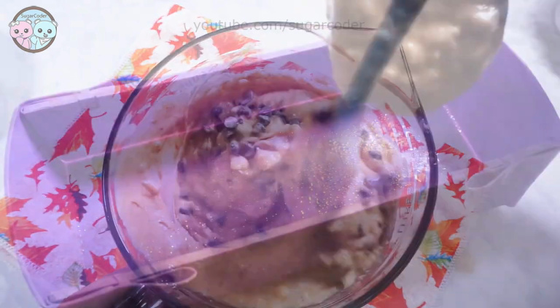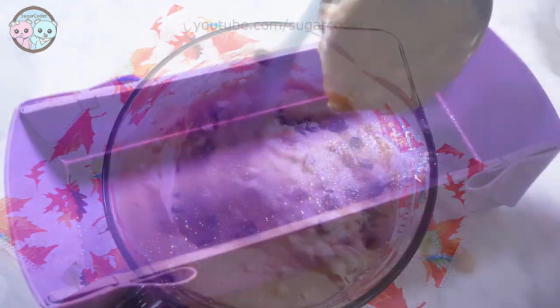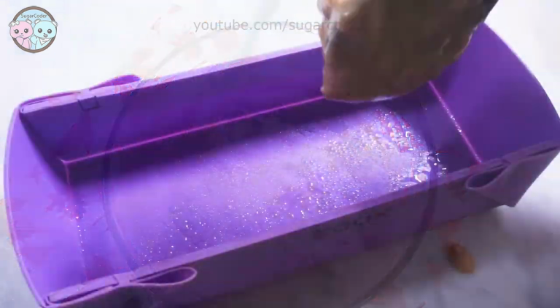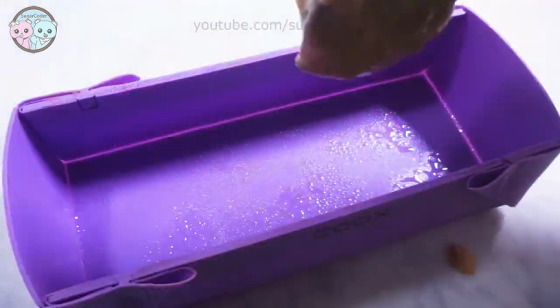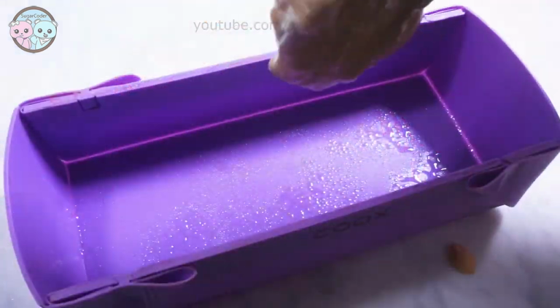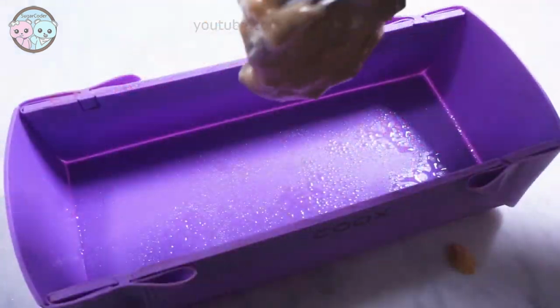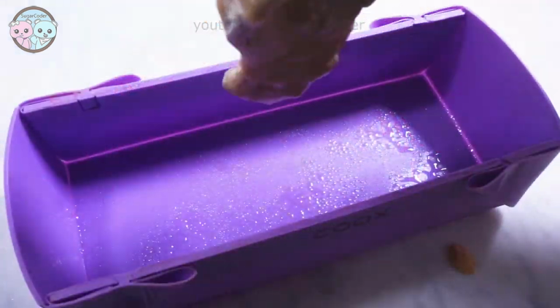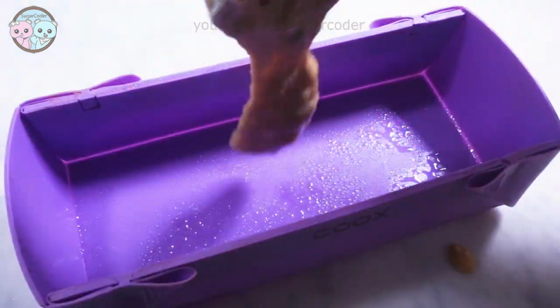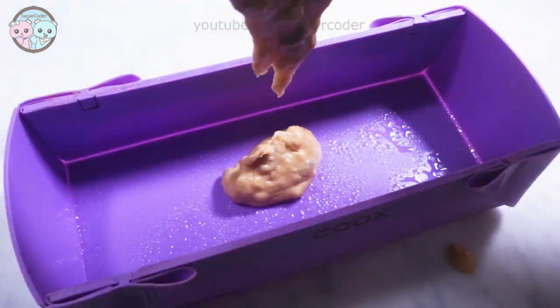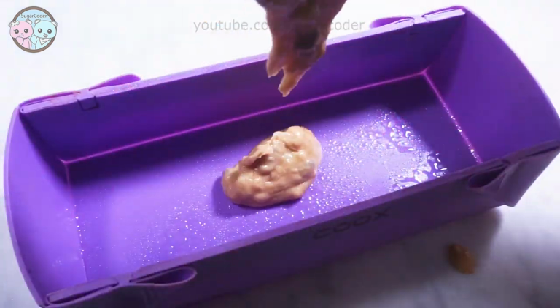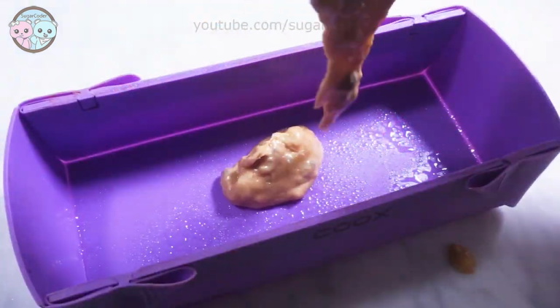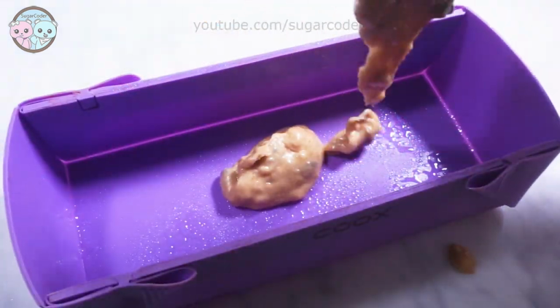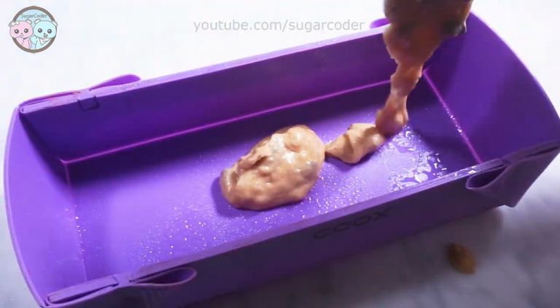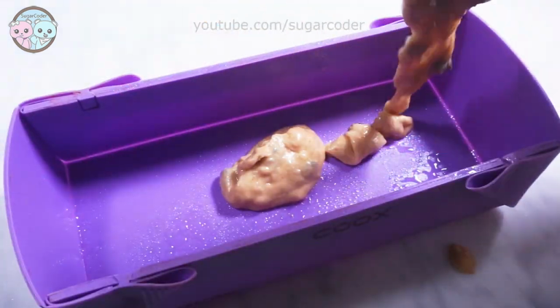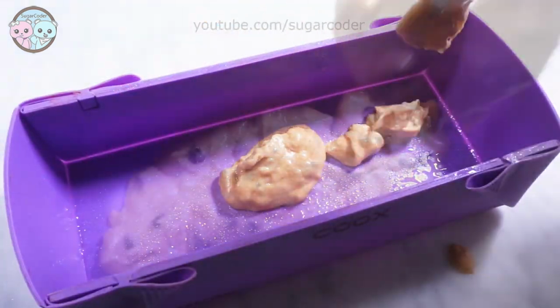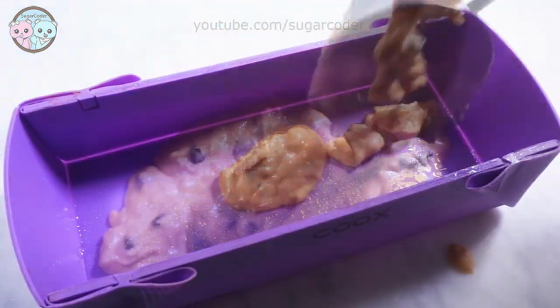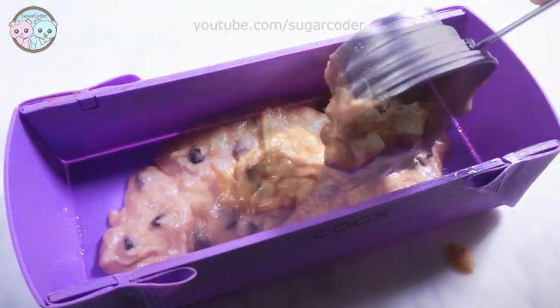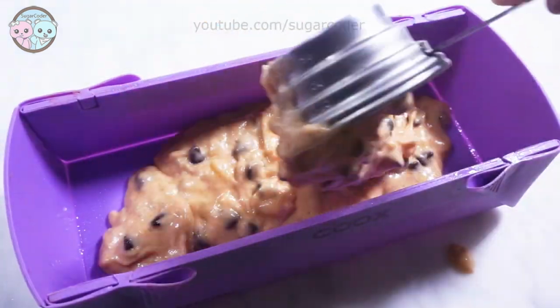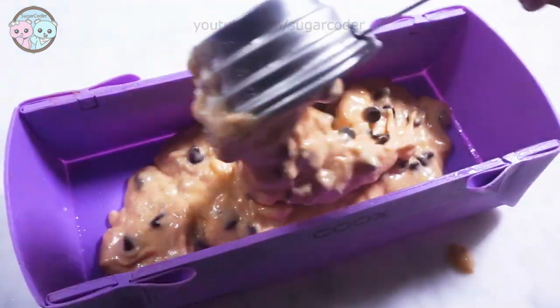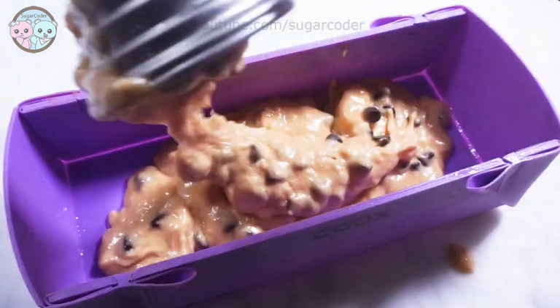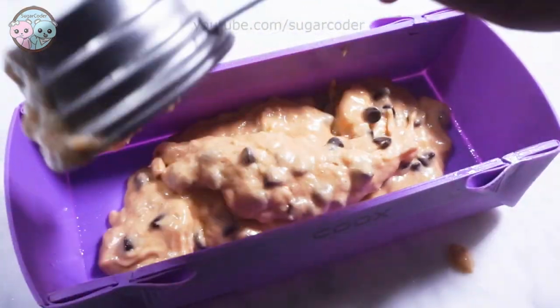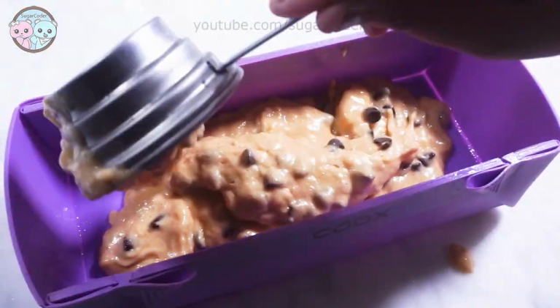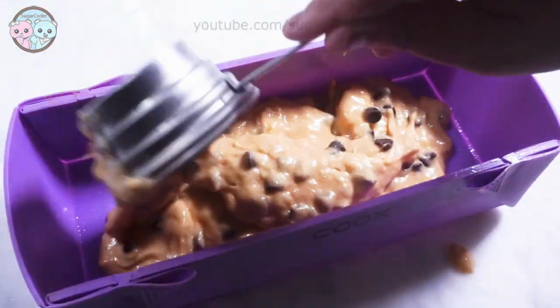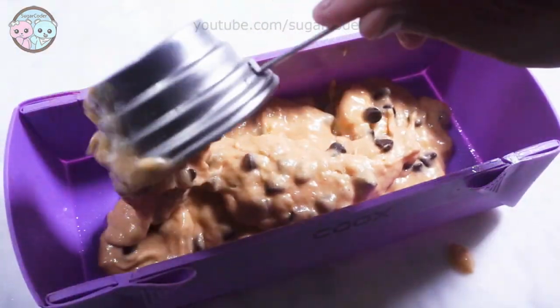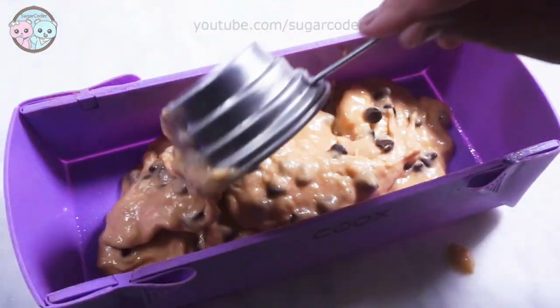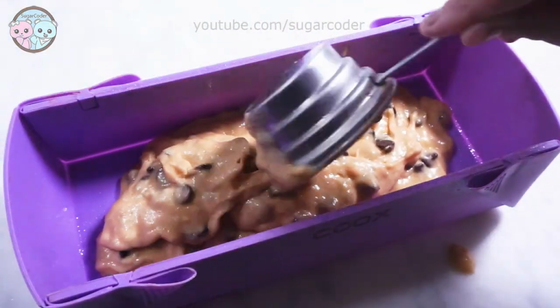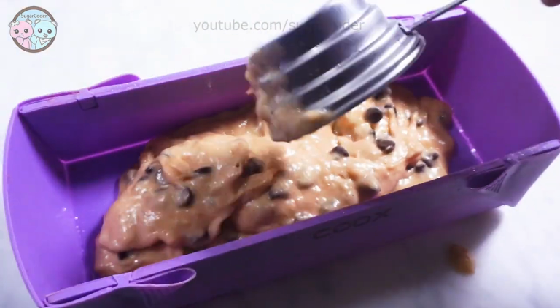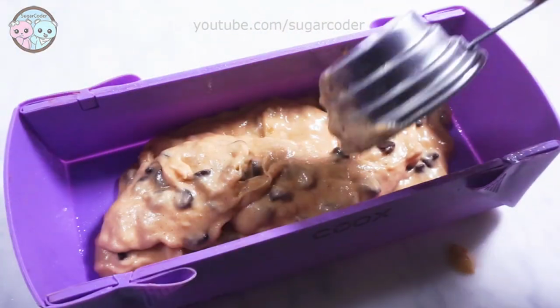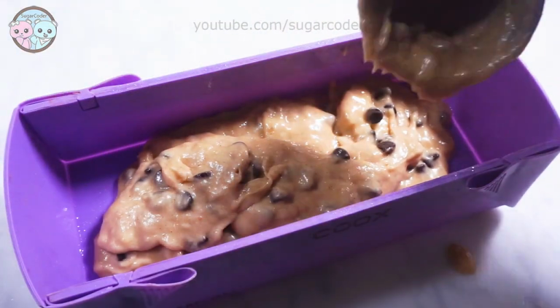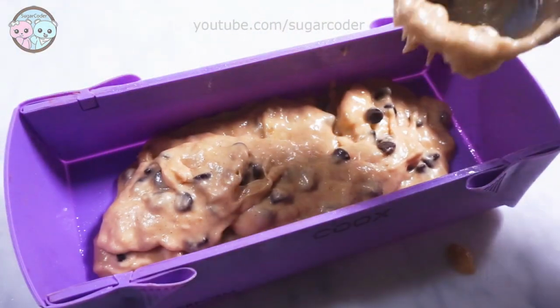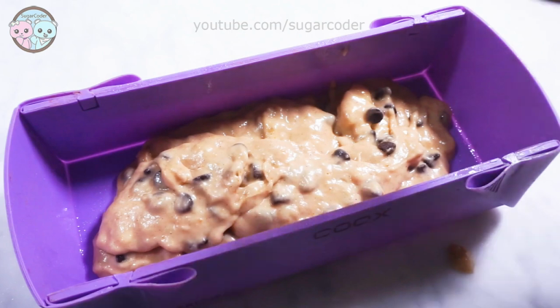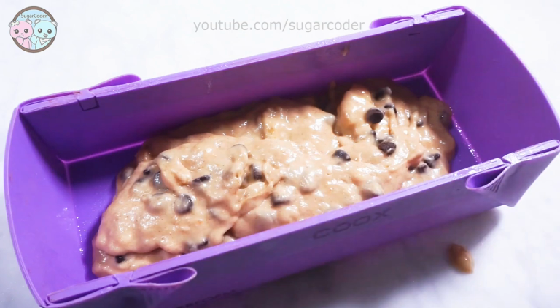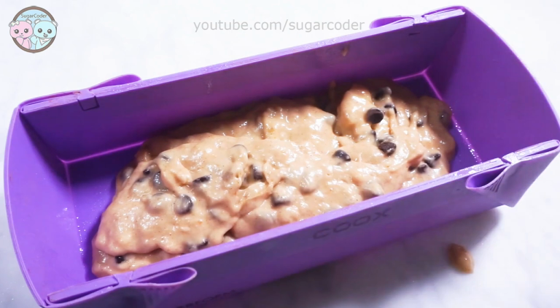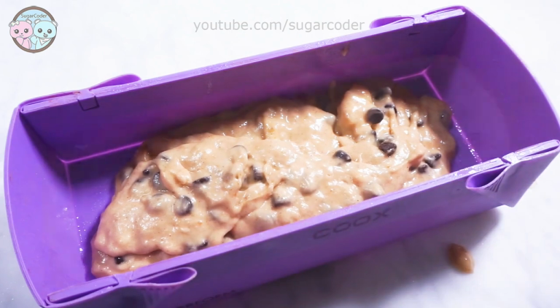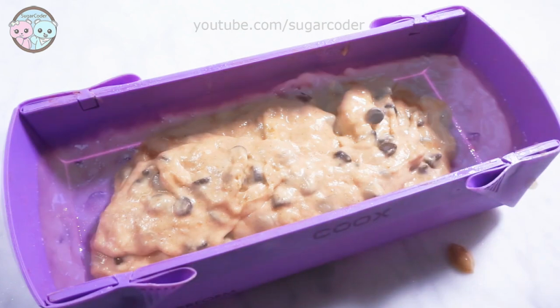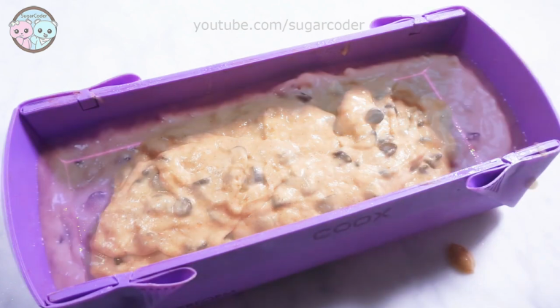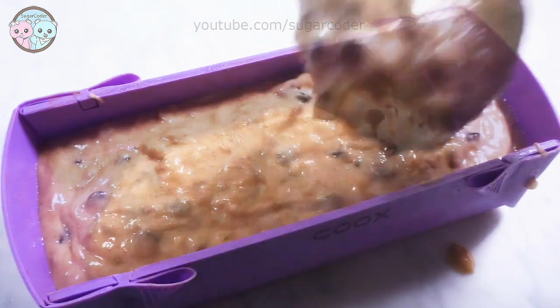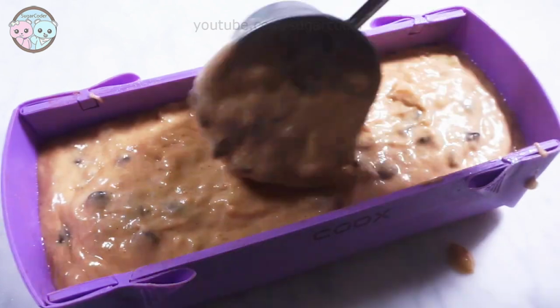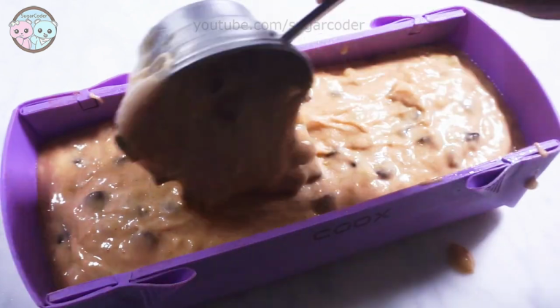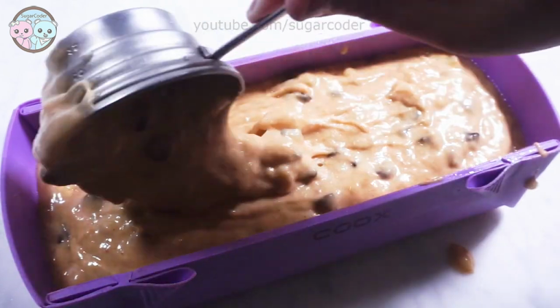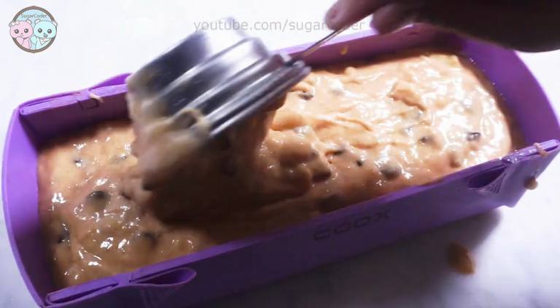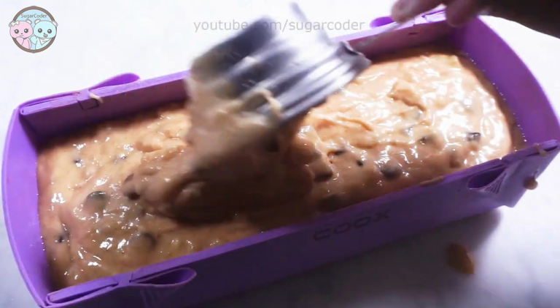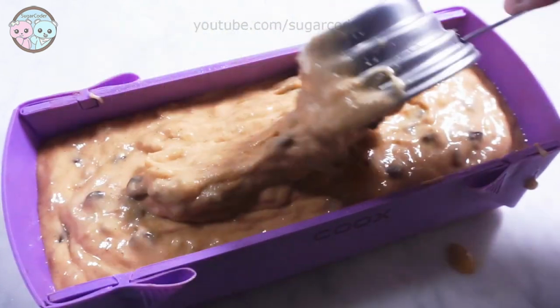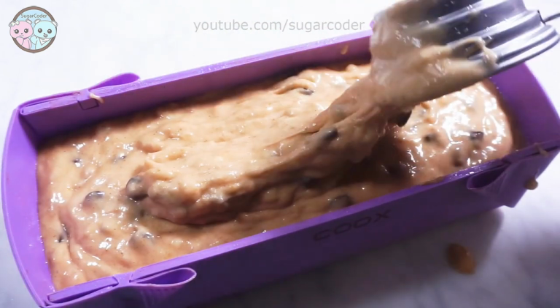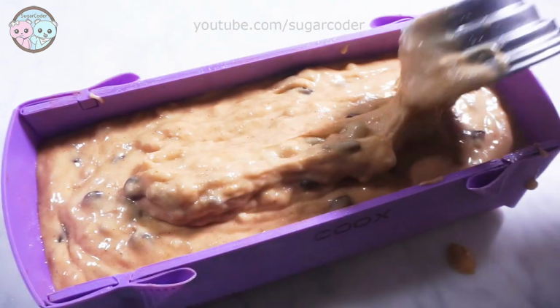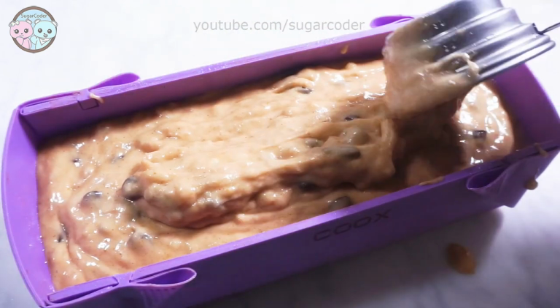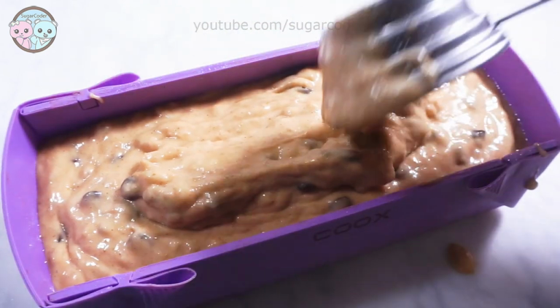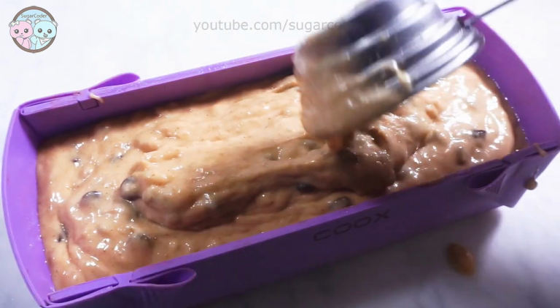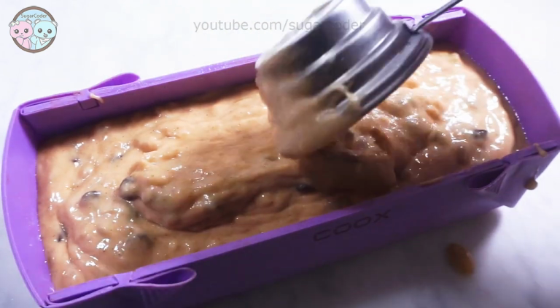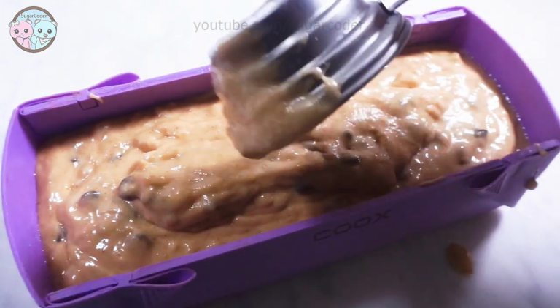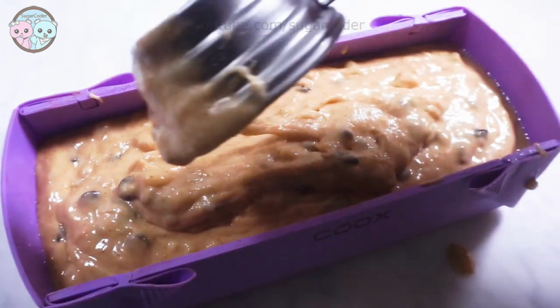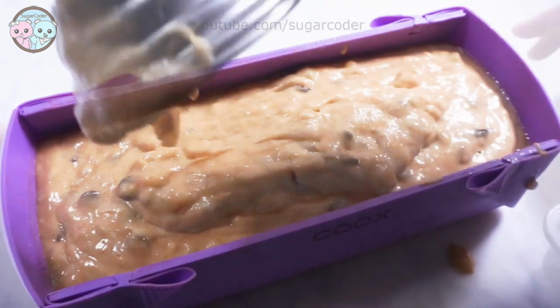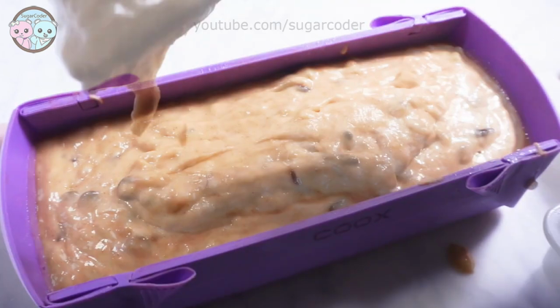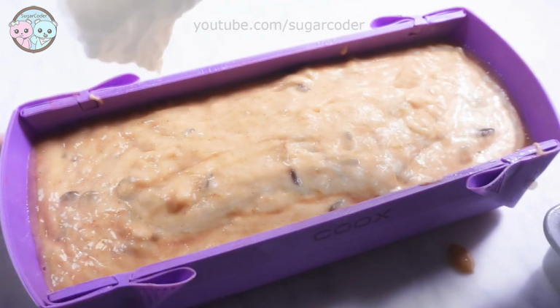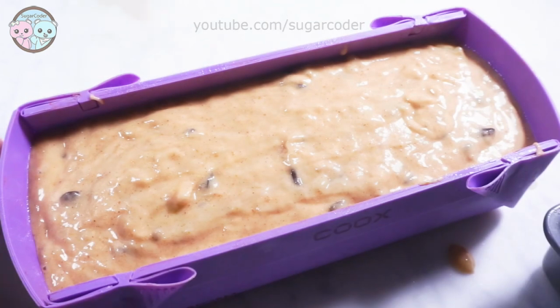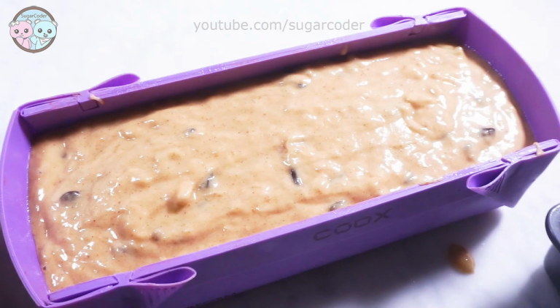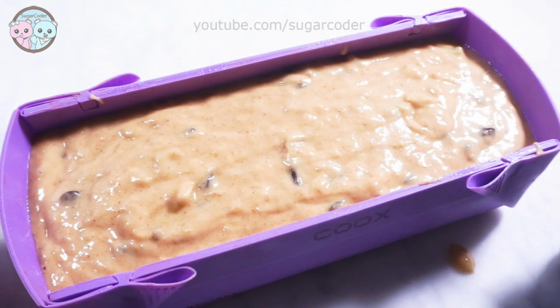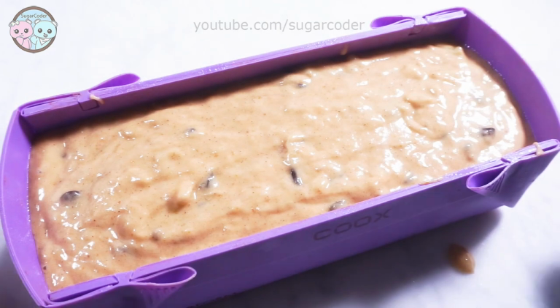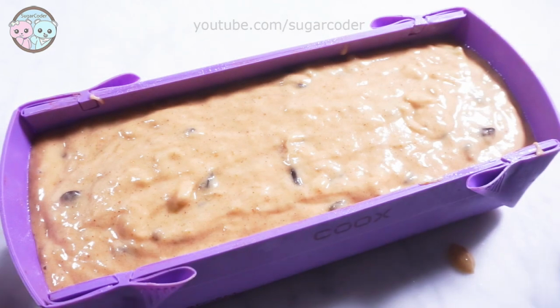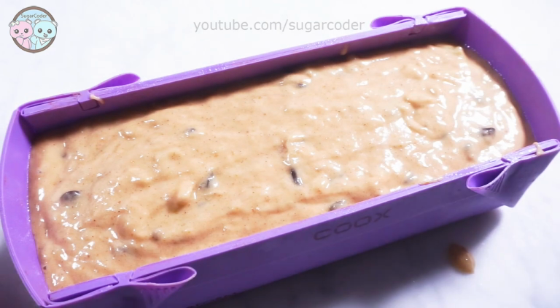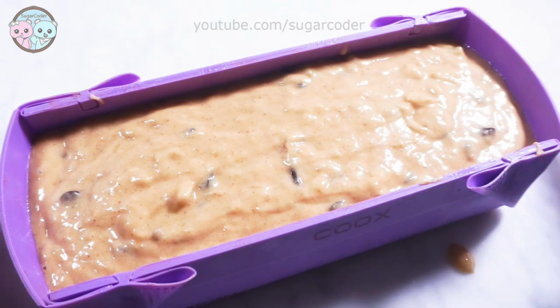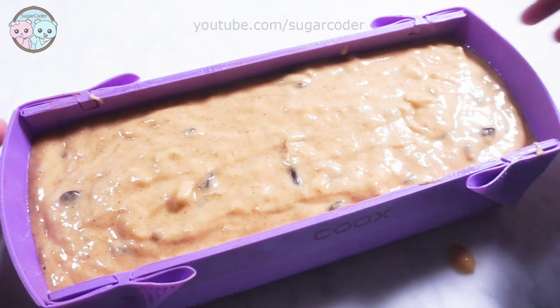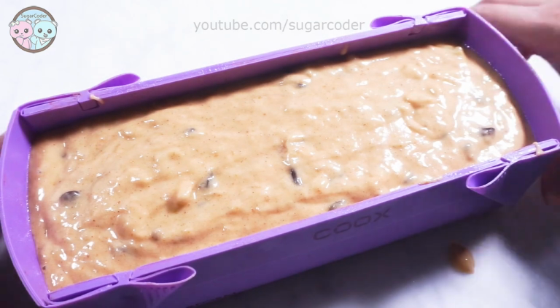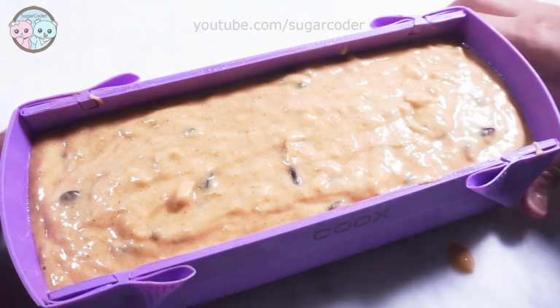So once the batter is in the bread pan, I baked the bread at 350 degrees Fahrenheit for about 45 minutes.